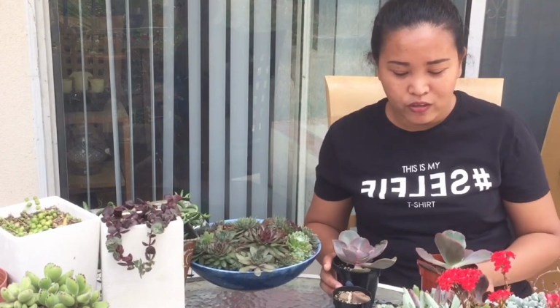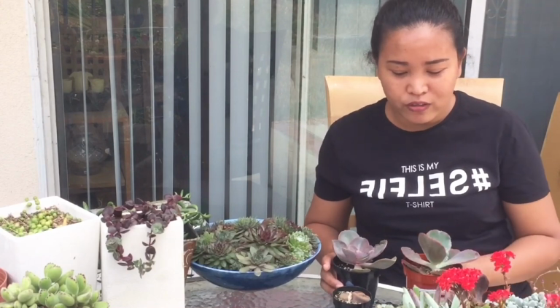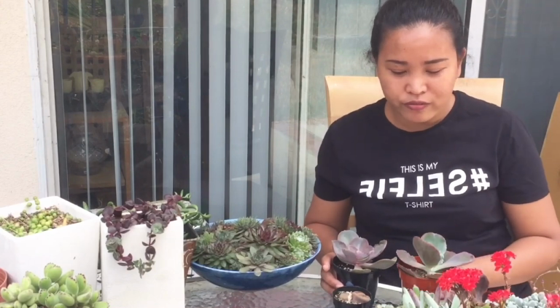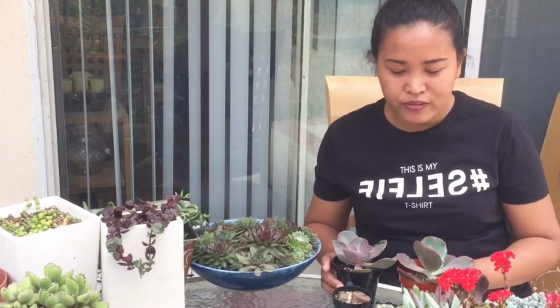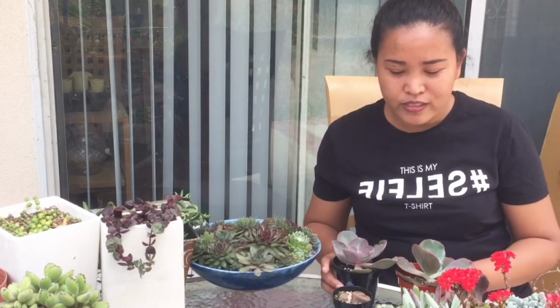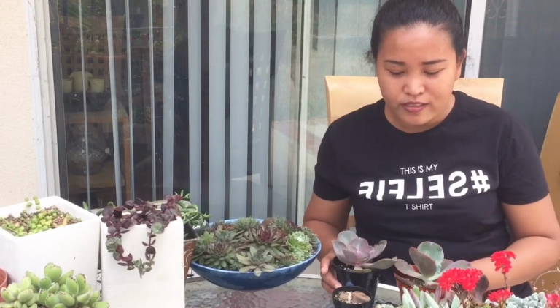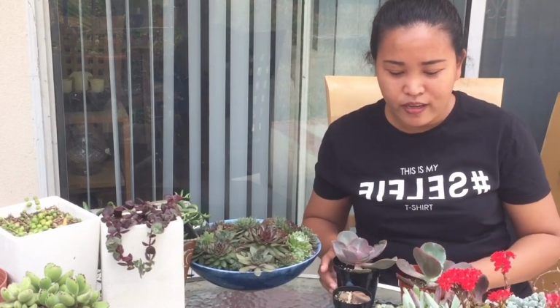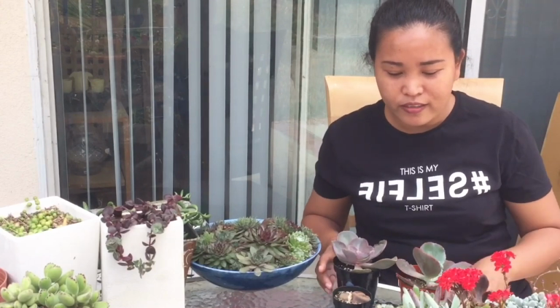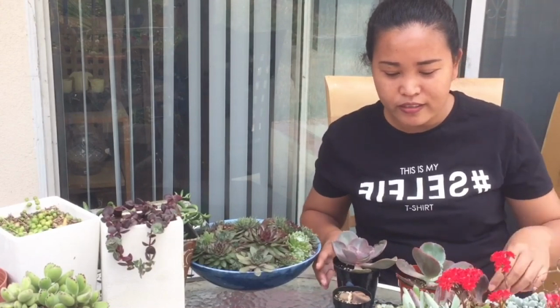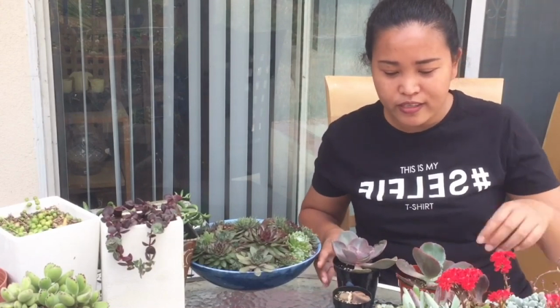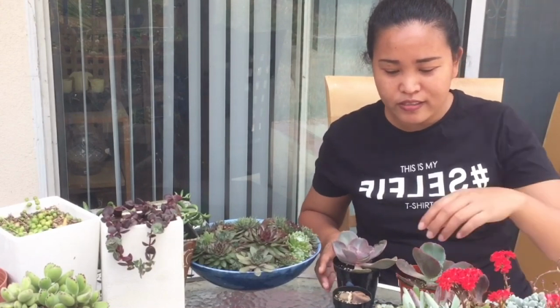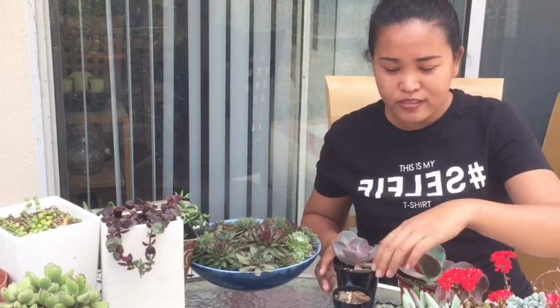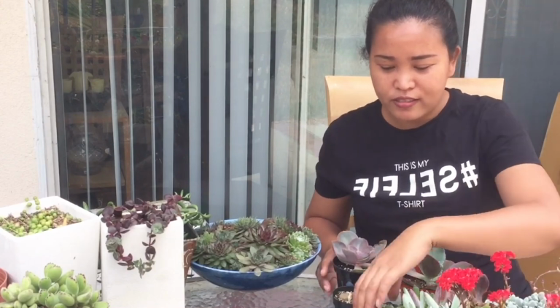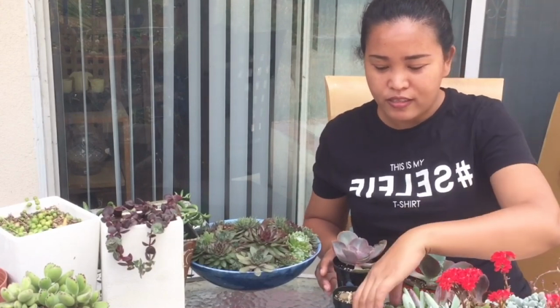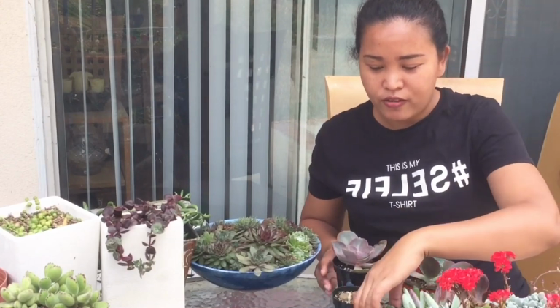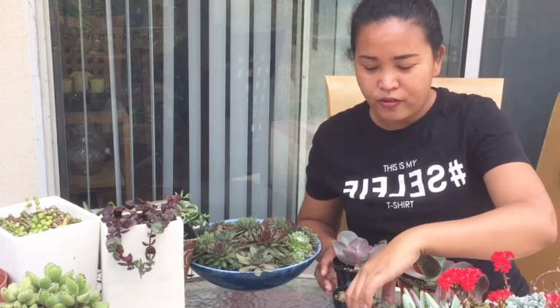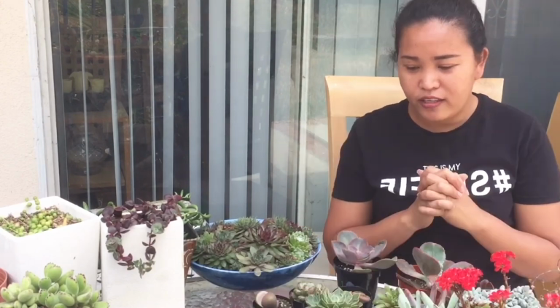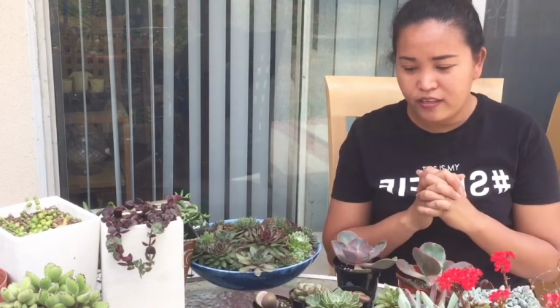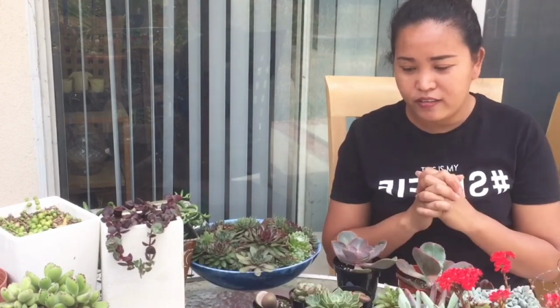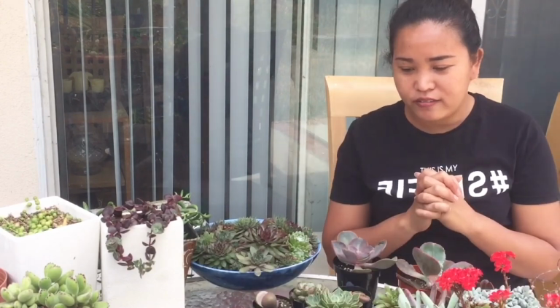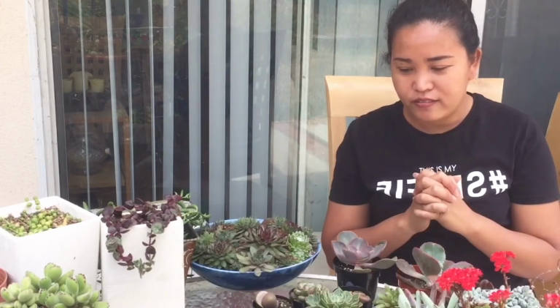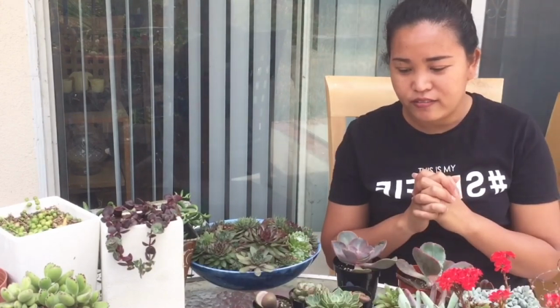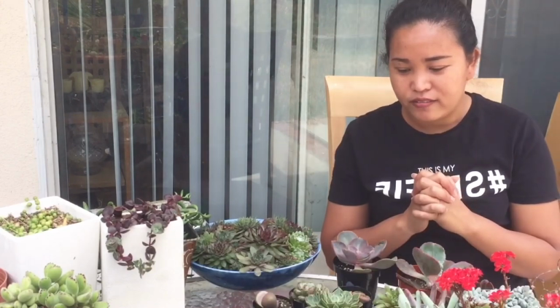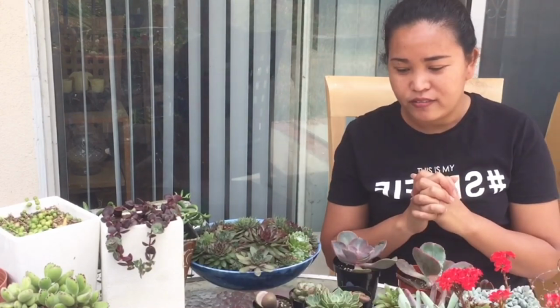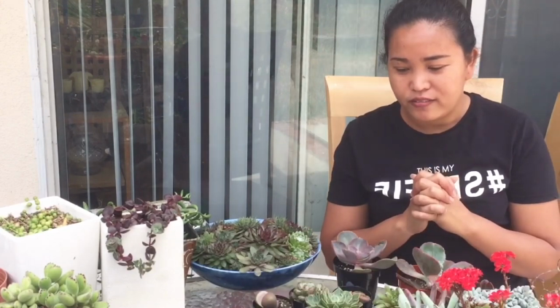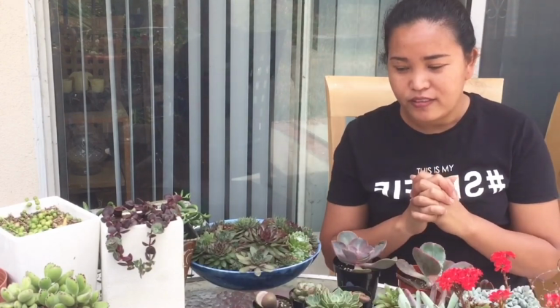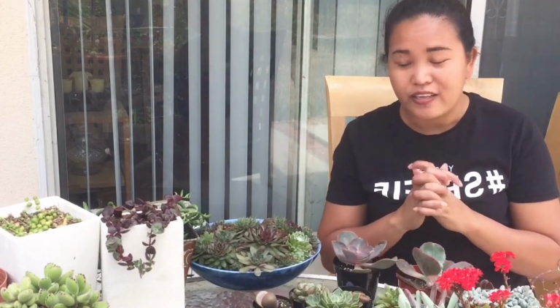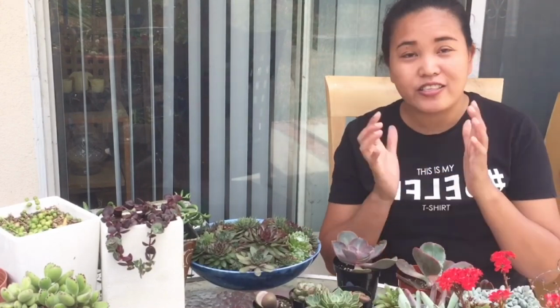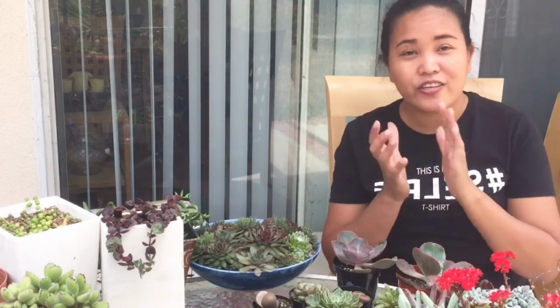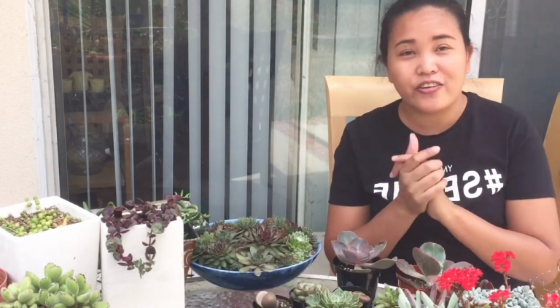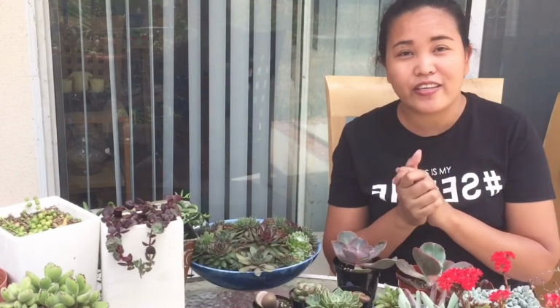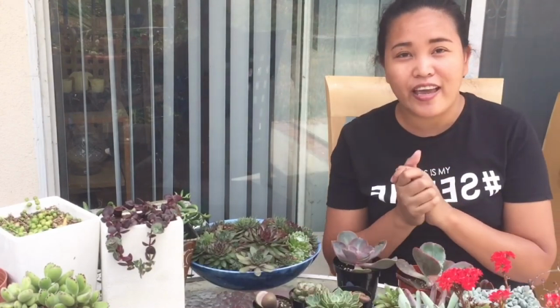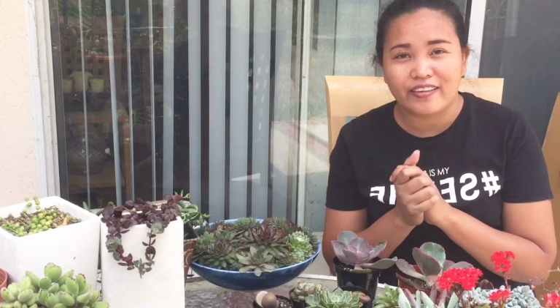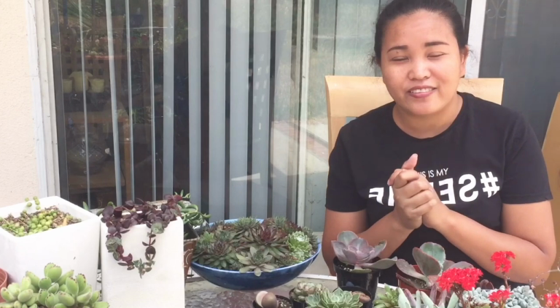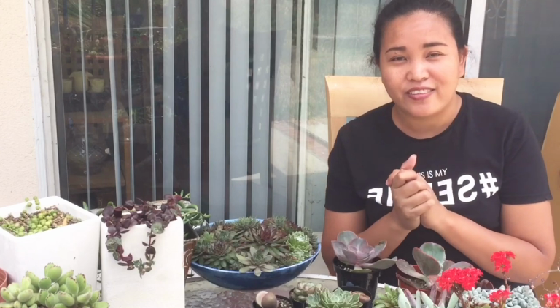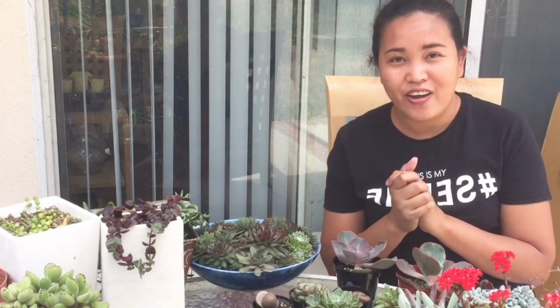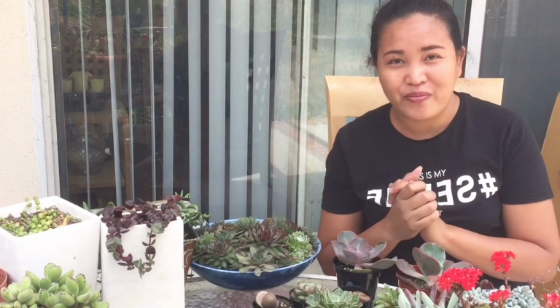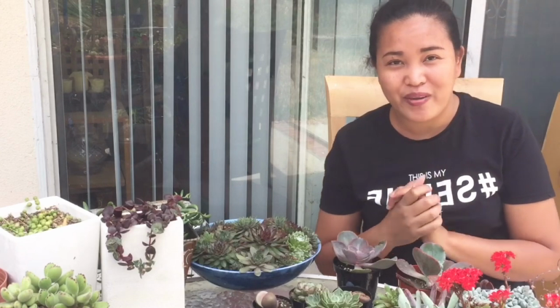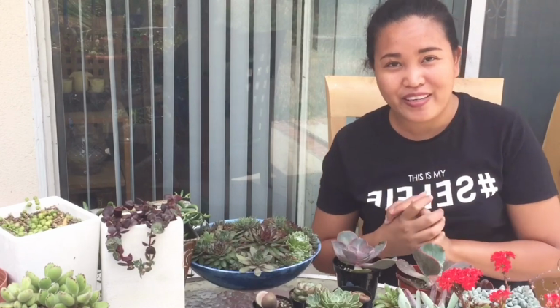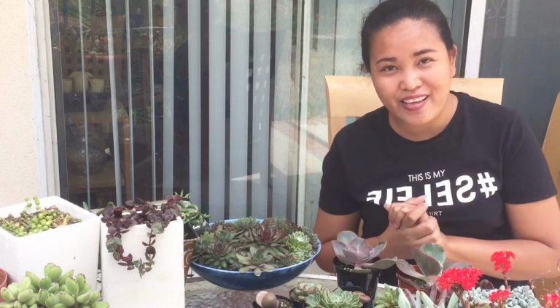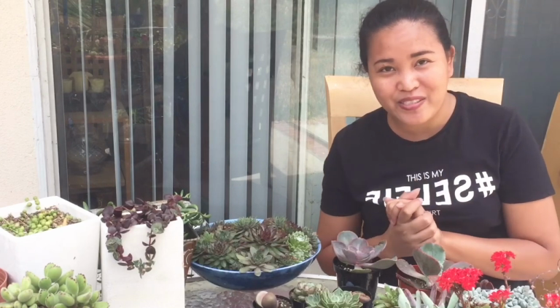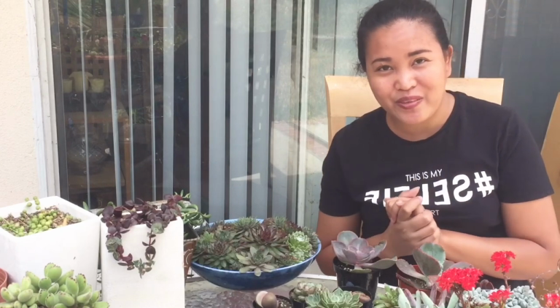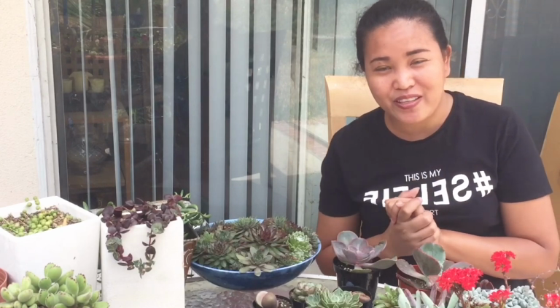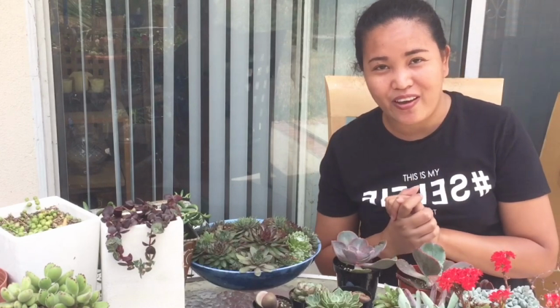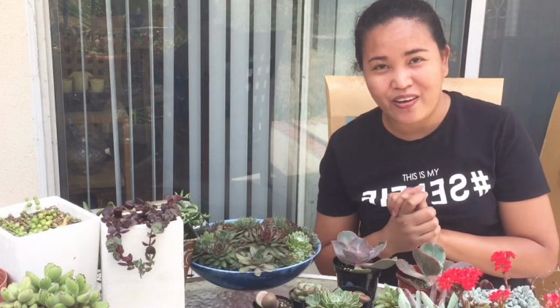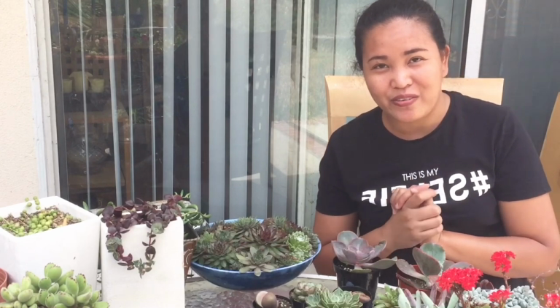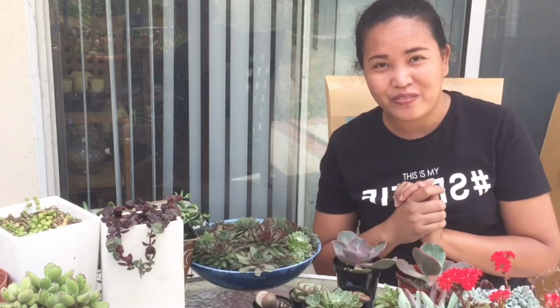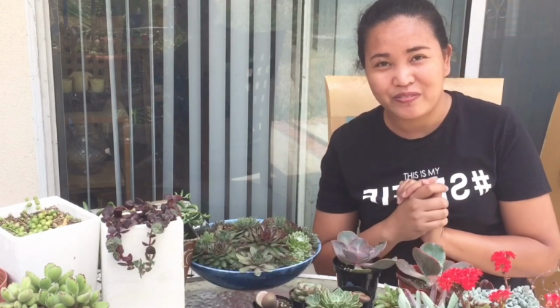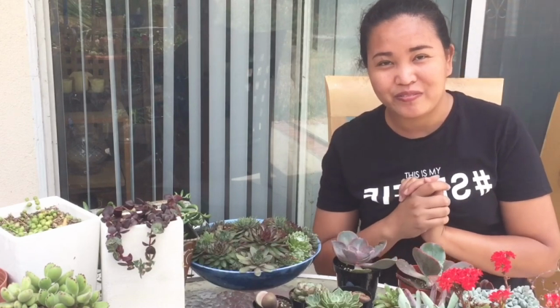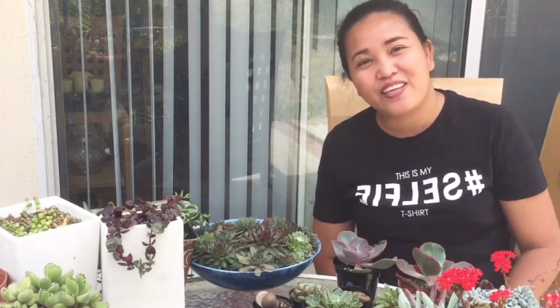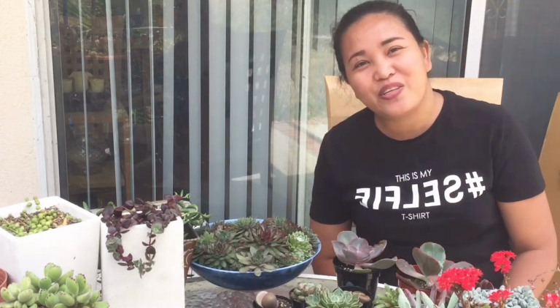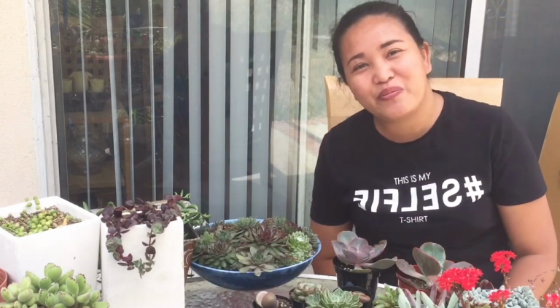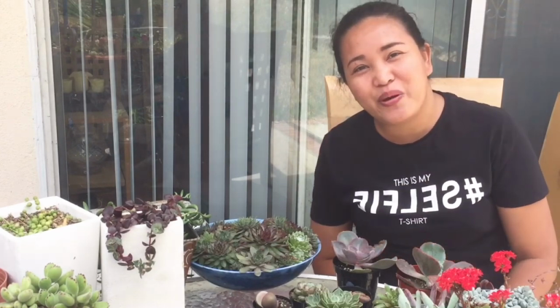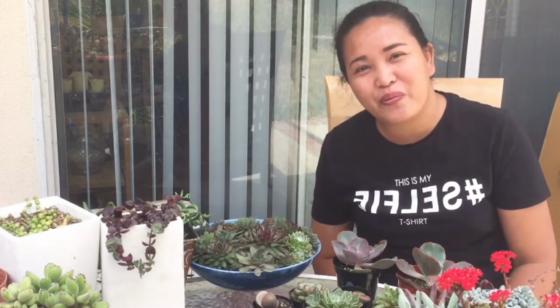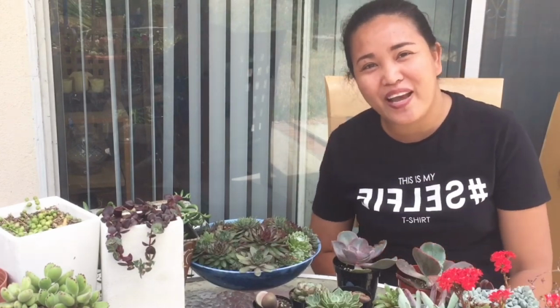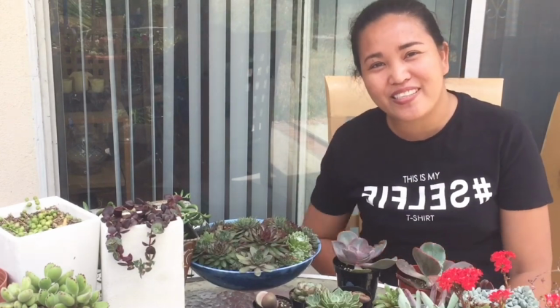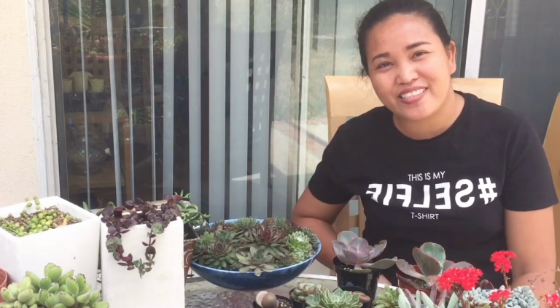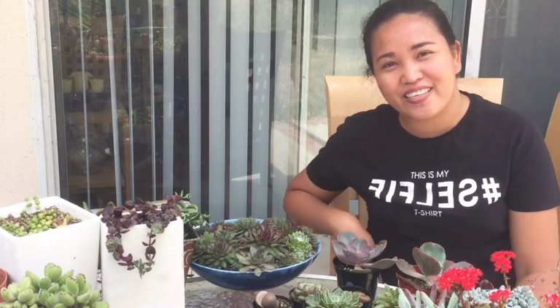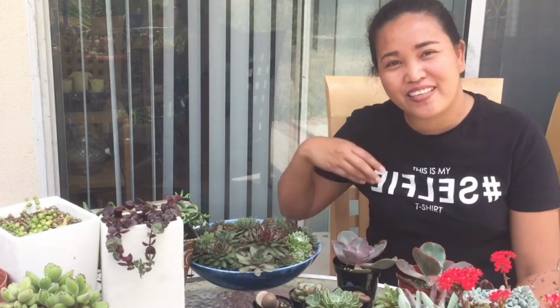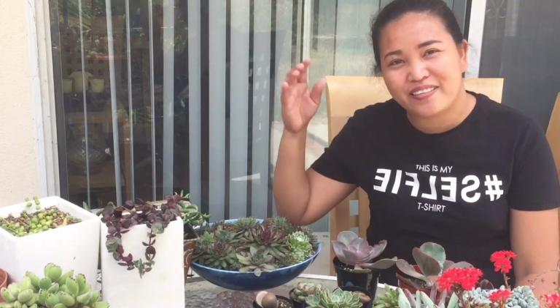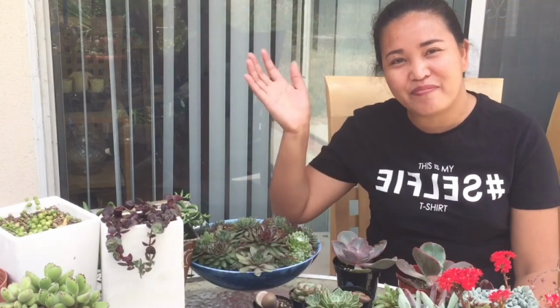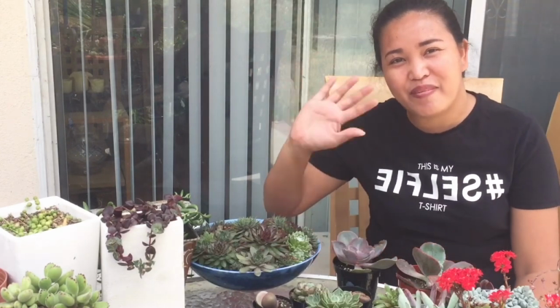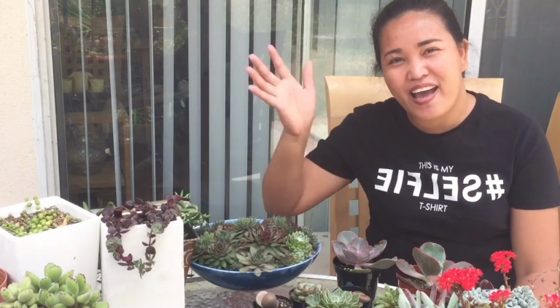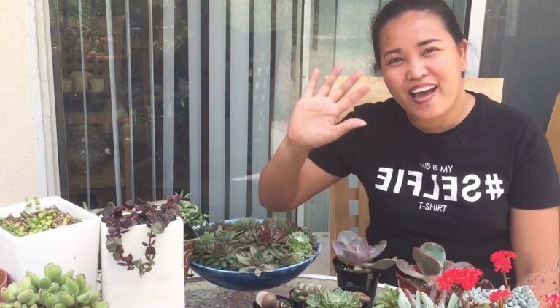That's all for today. I'll see you again on my next video - thank you for watching, bye!